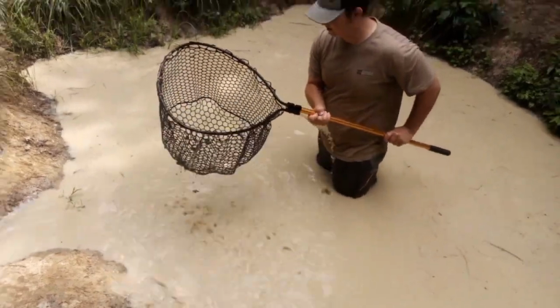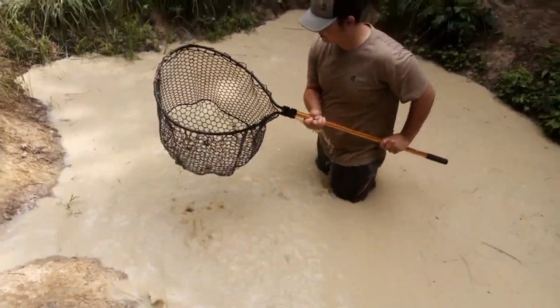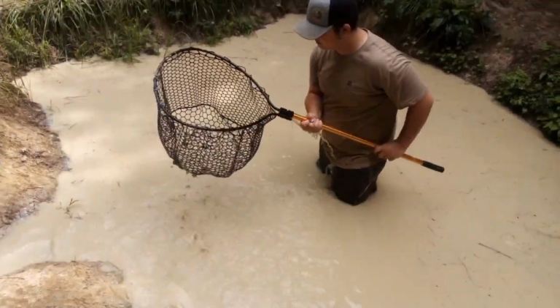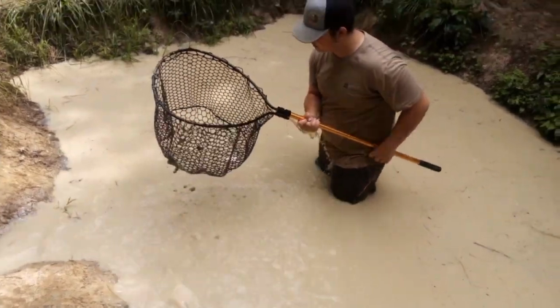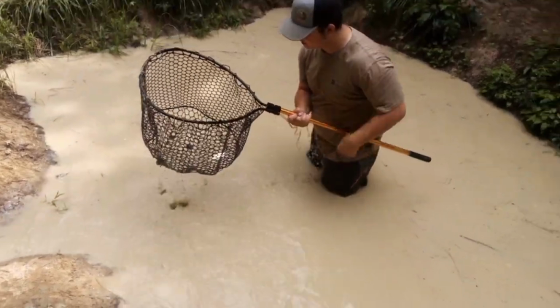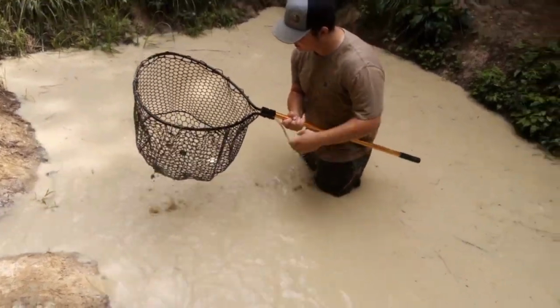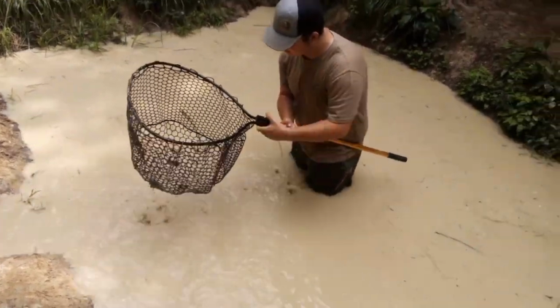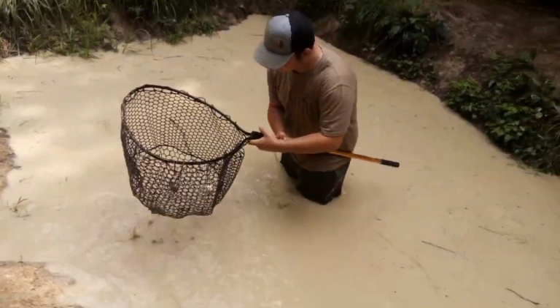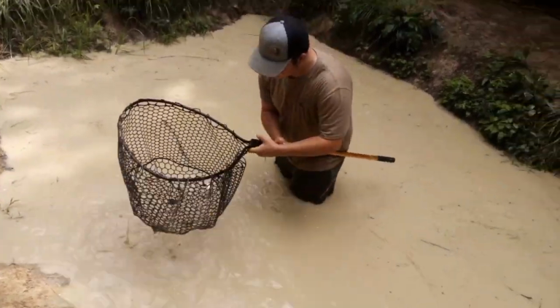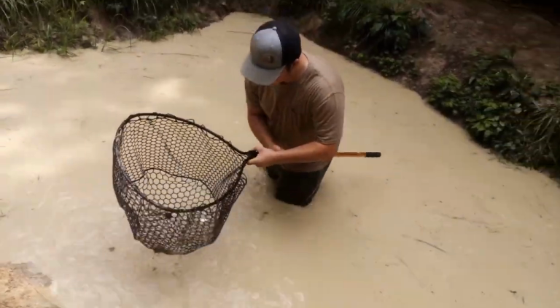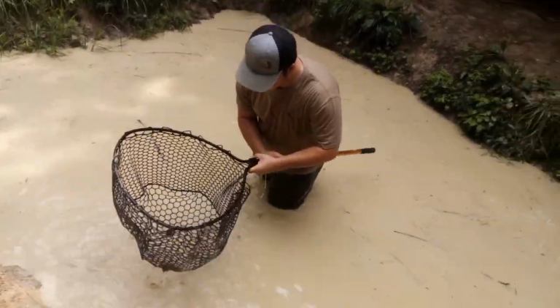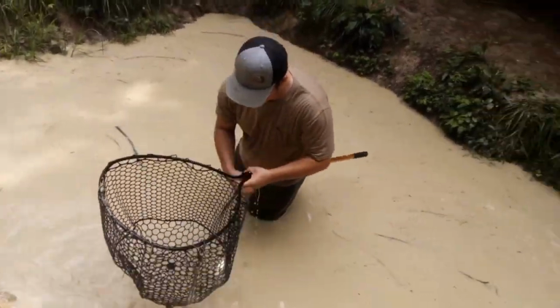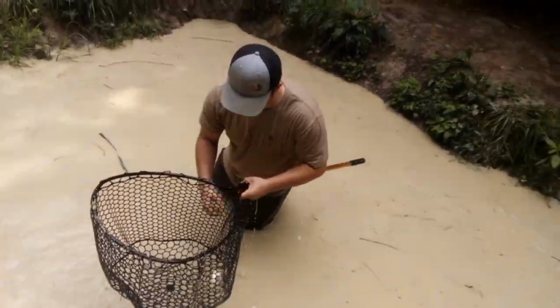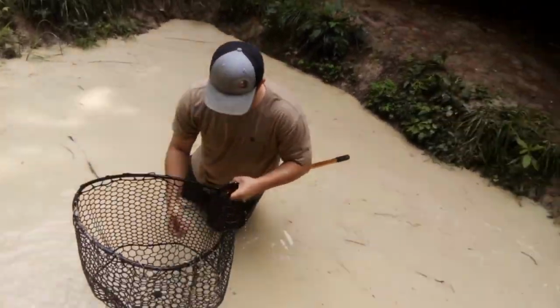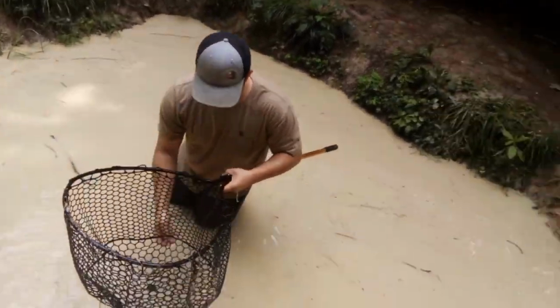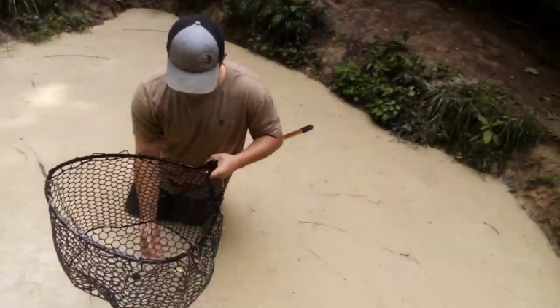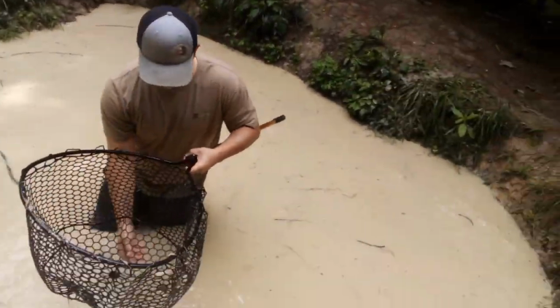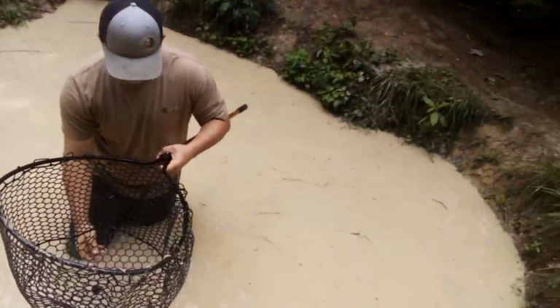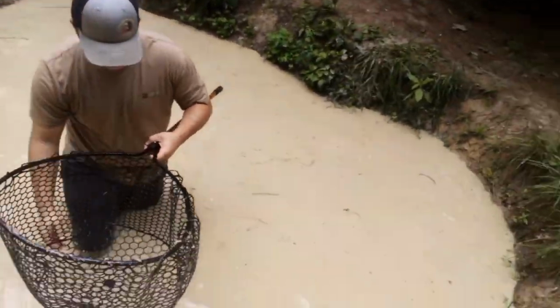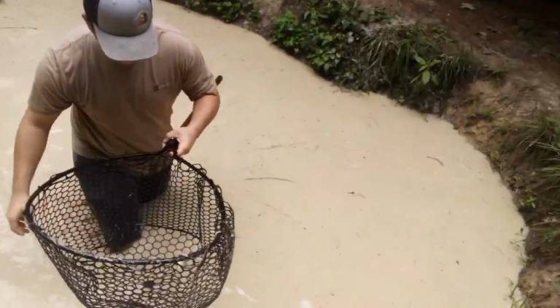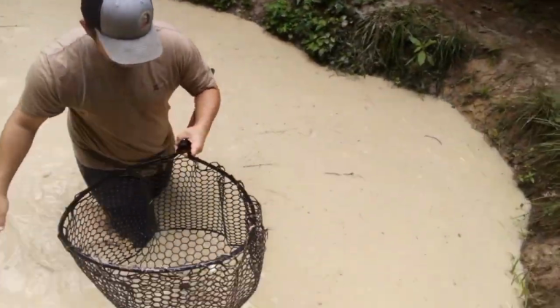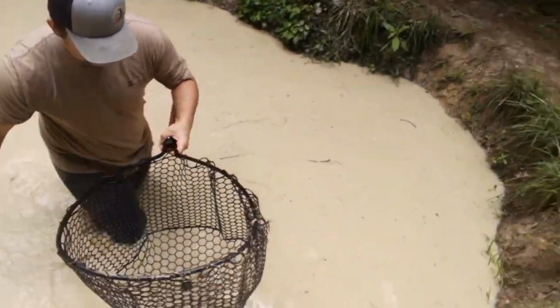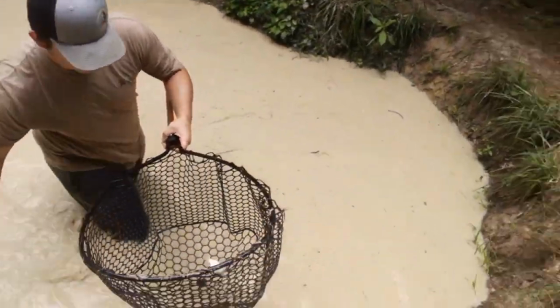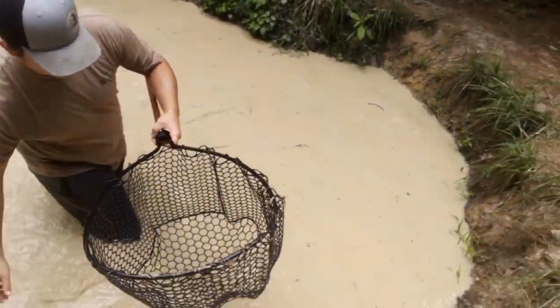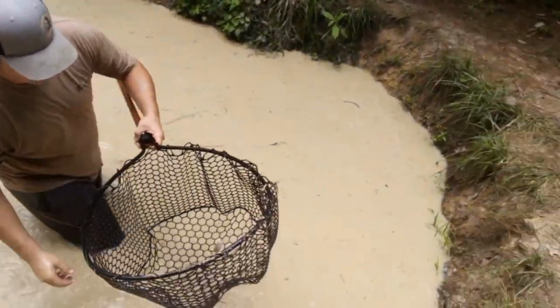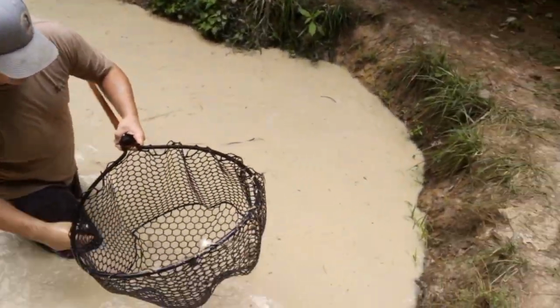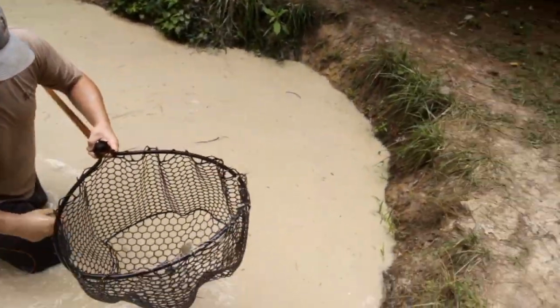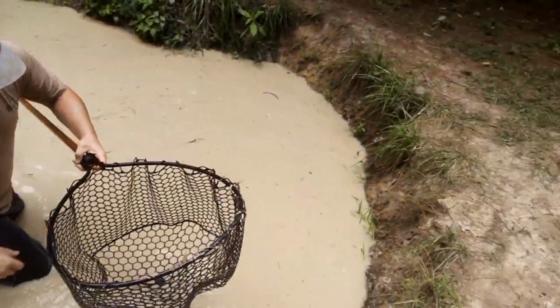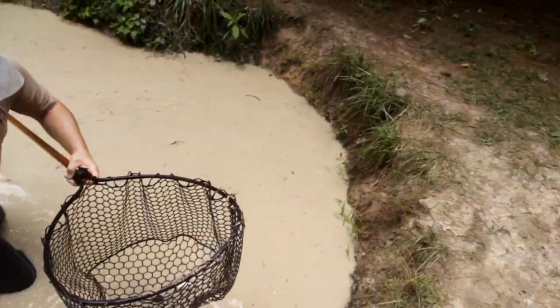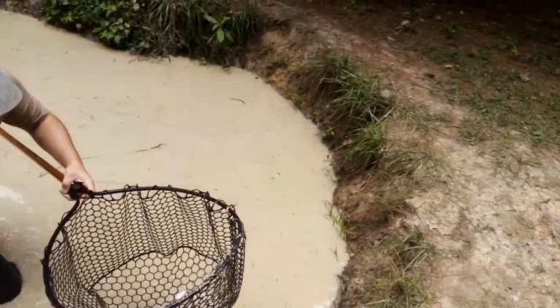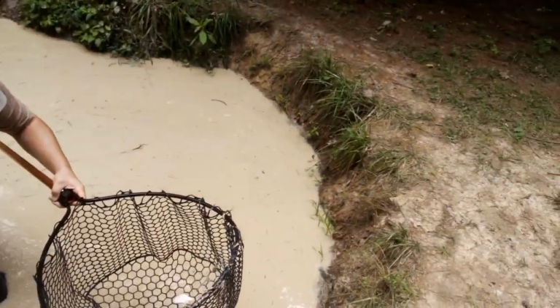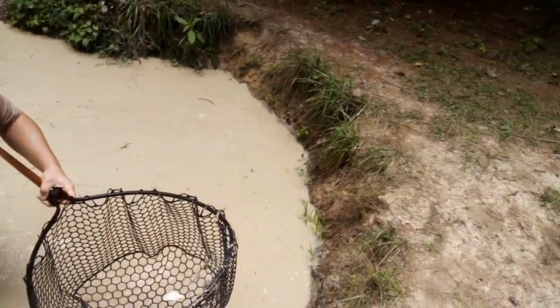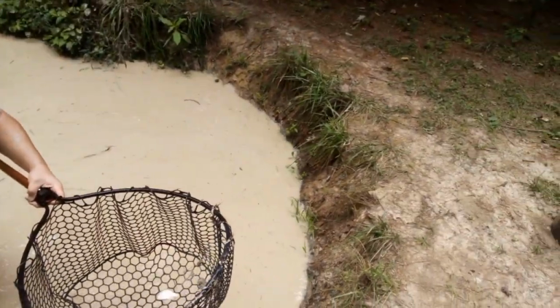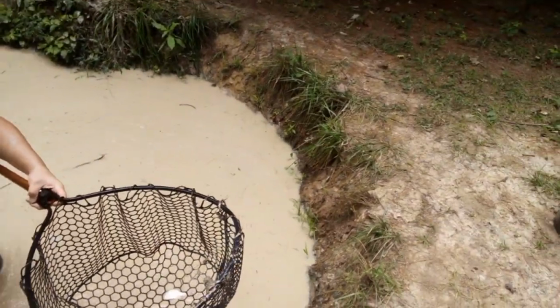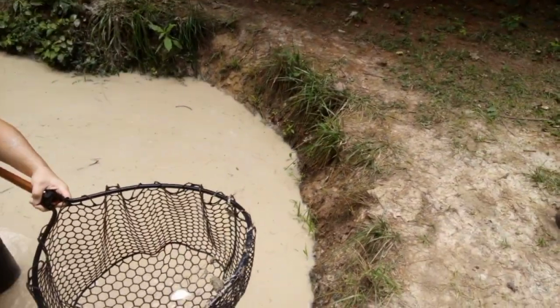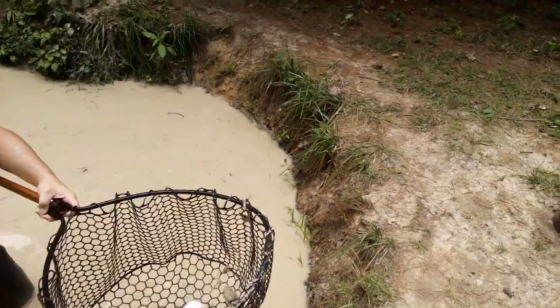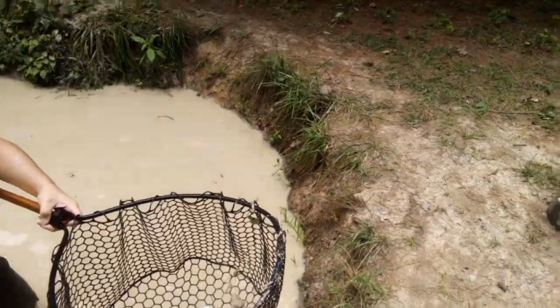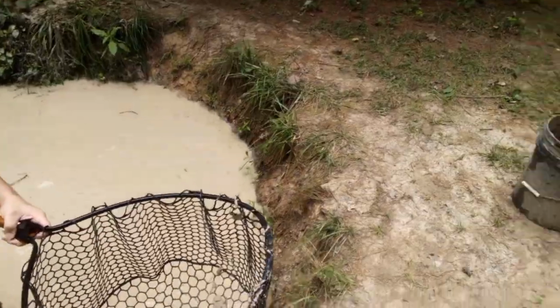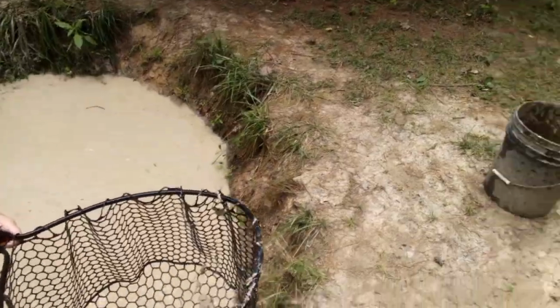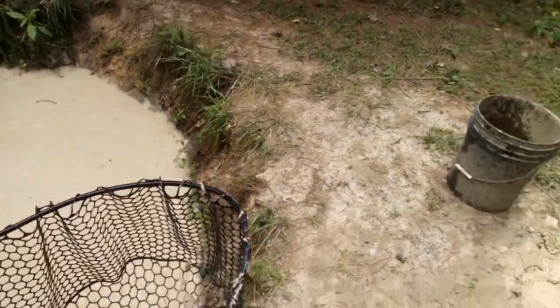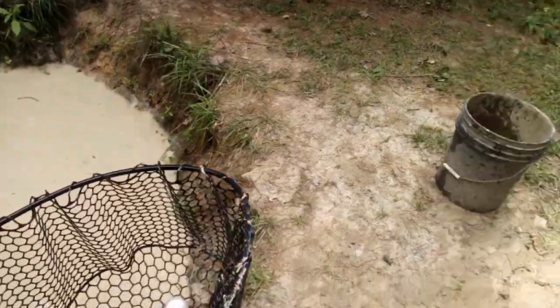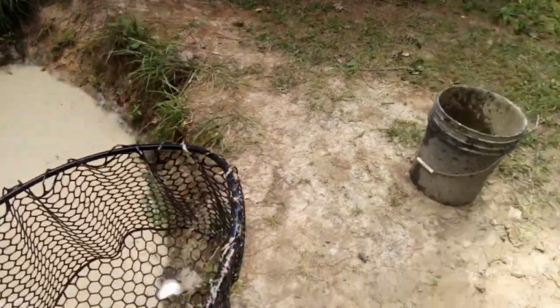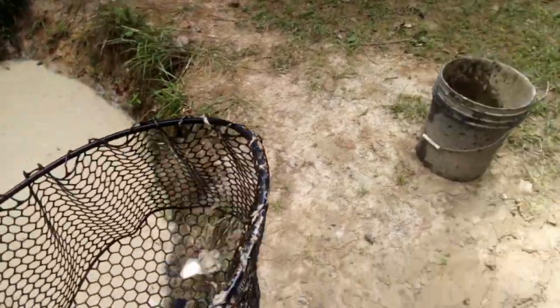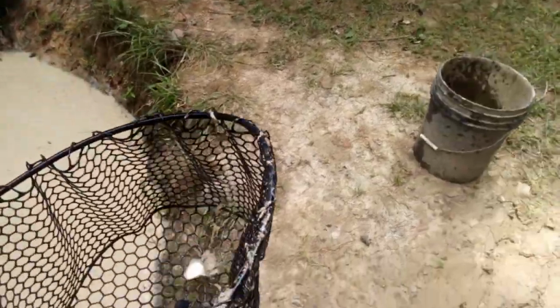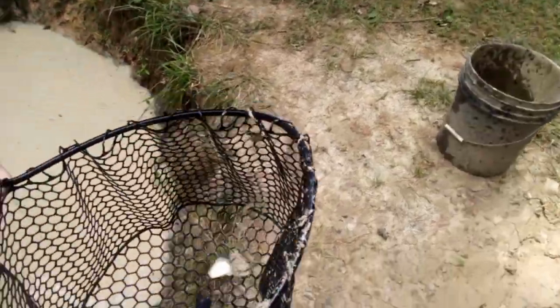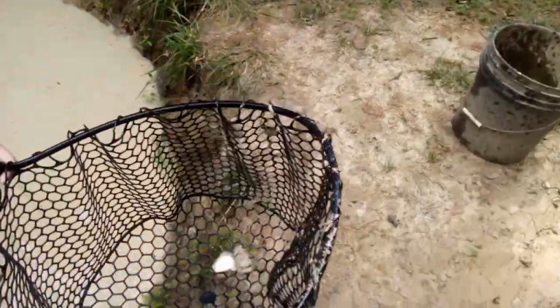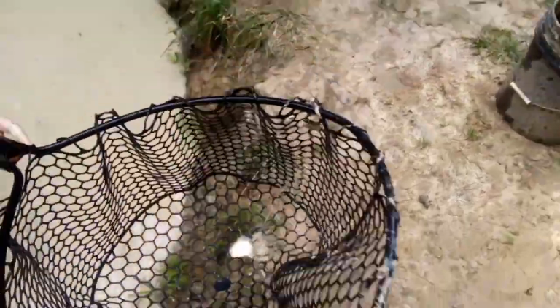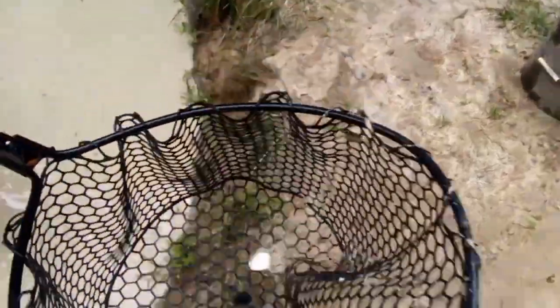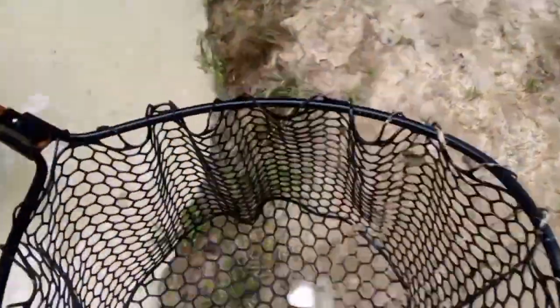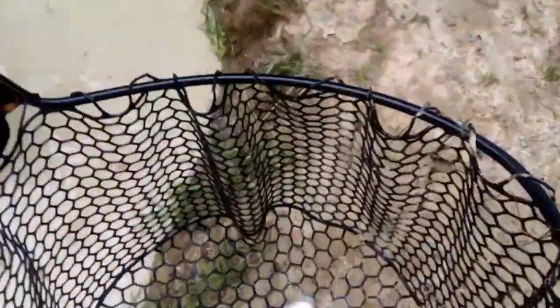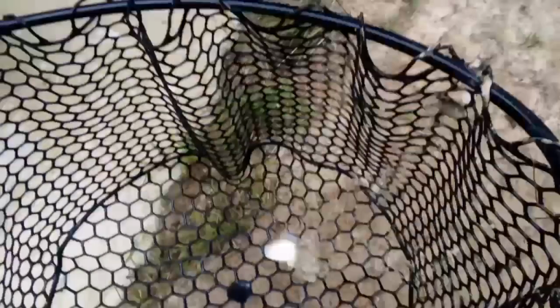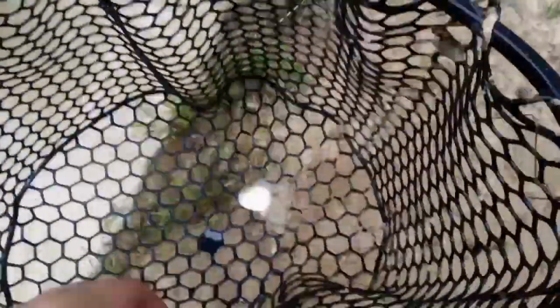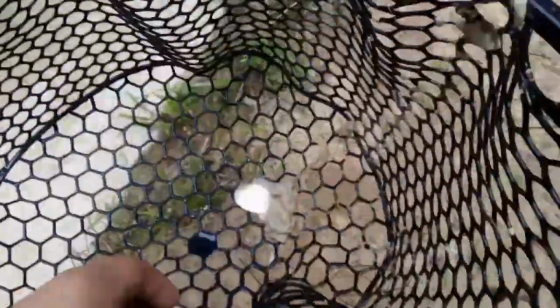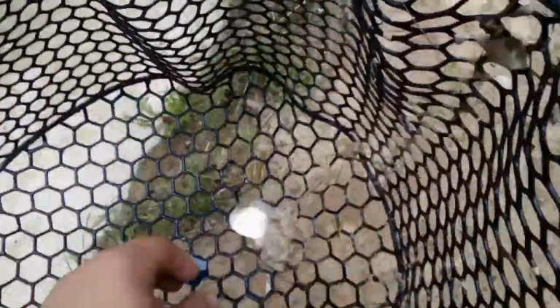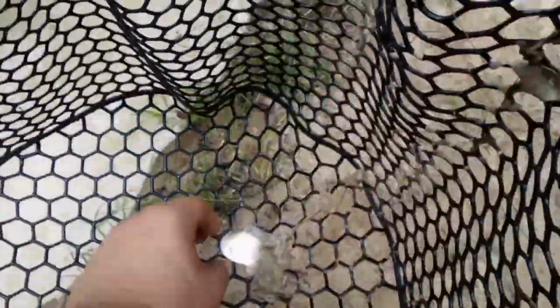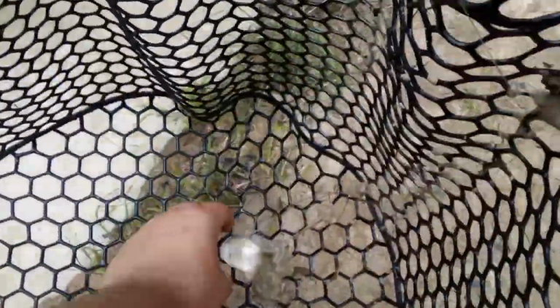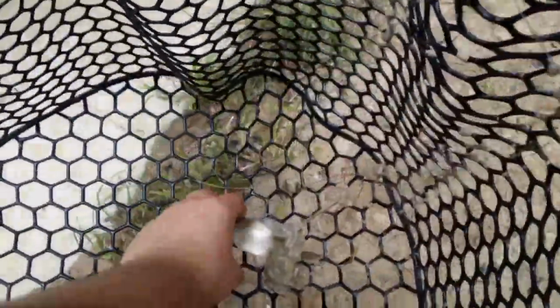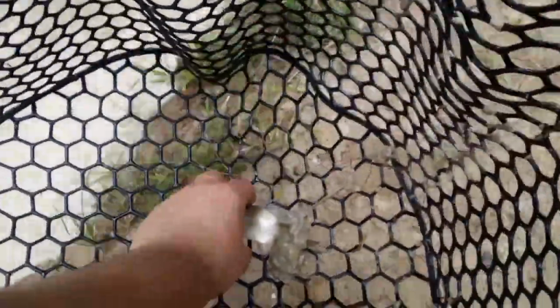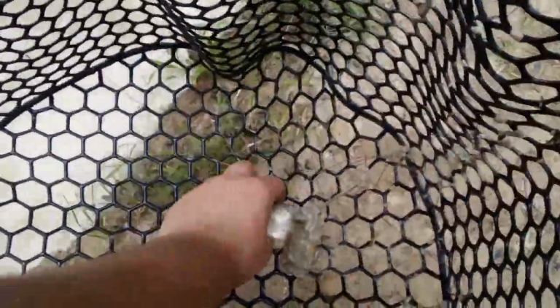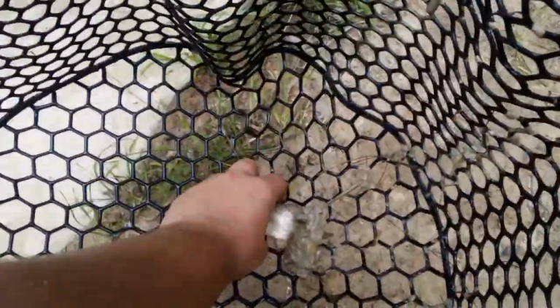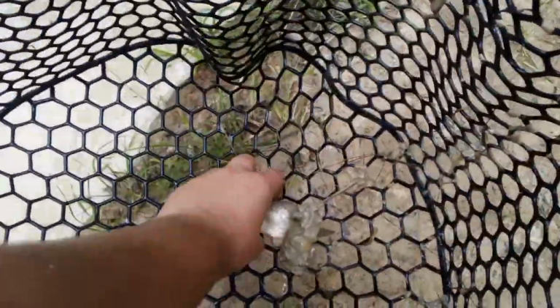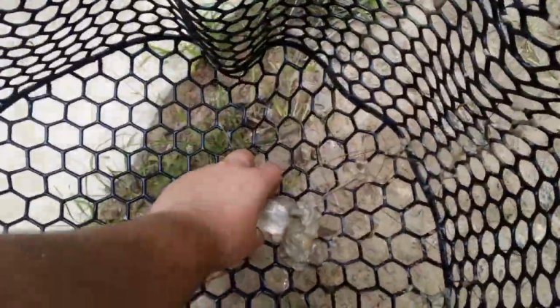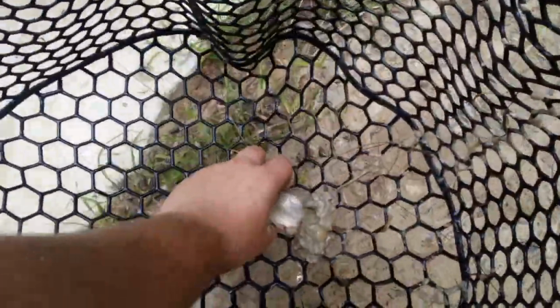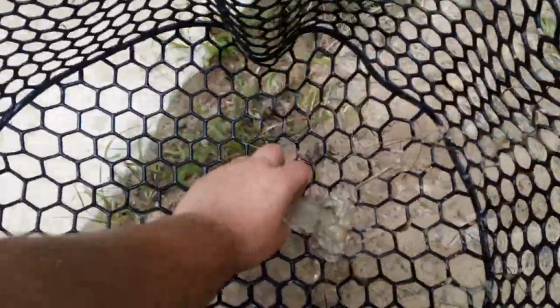We got another one — hurry, before he jumps out! He's pretty small, he might jump through this hole. Got another little guy.